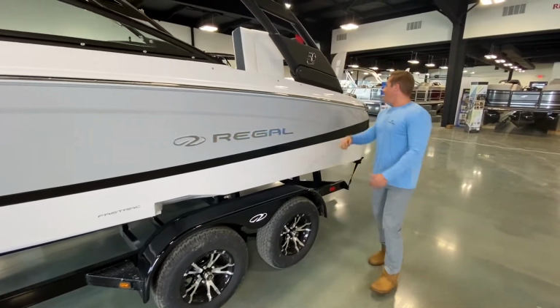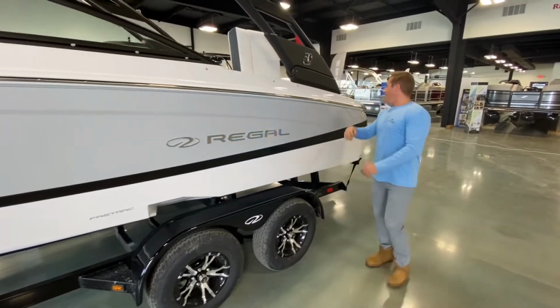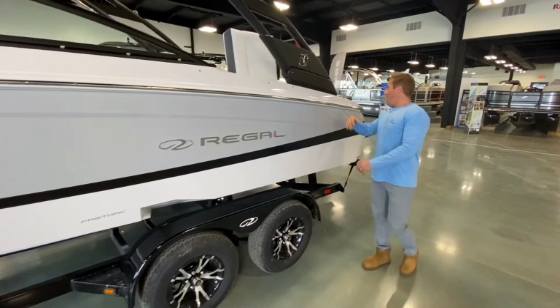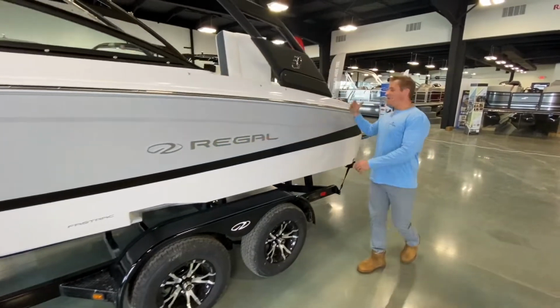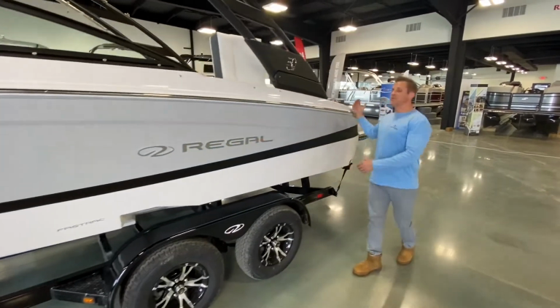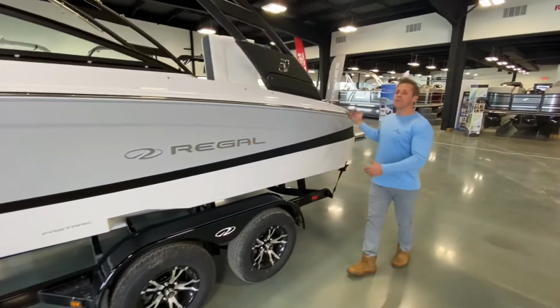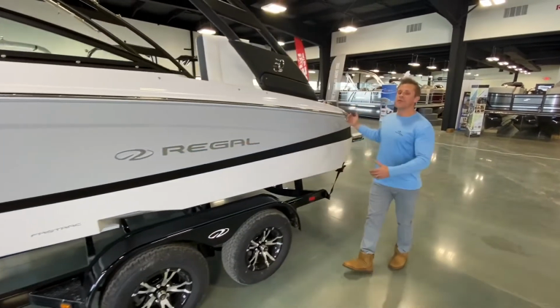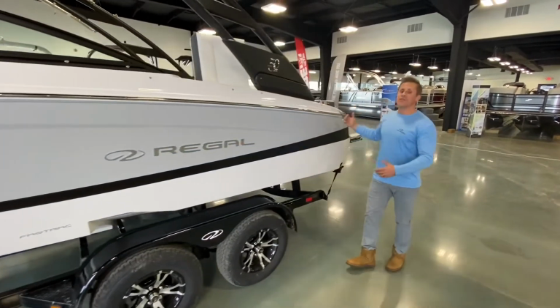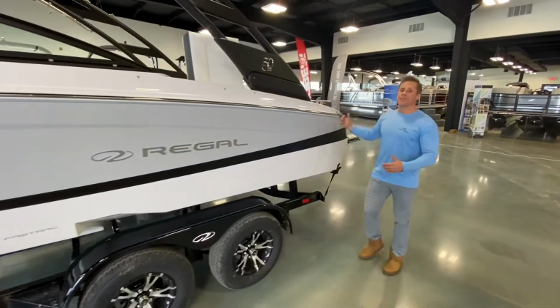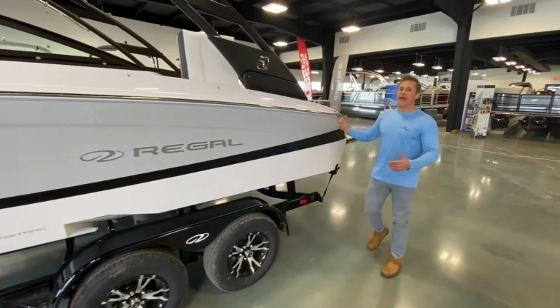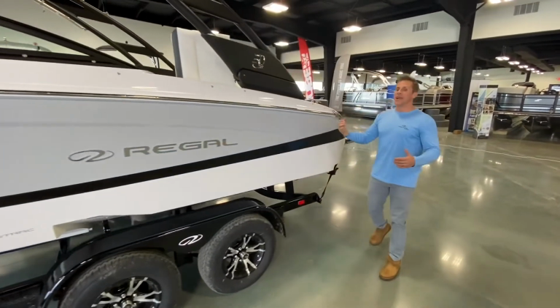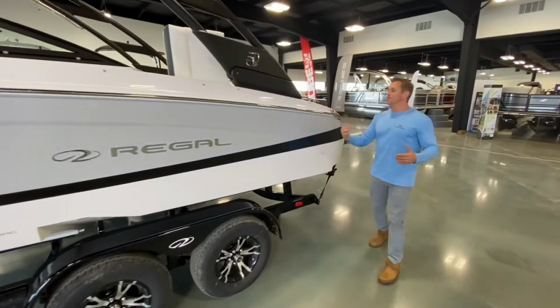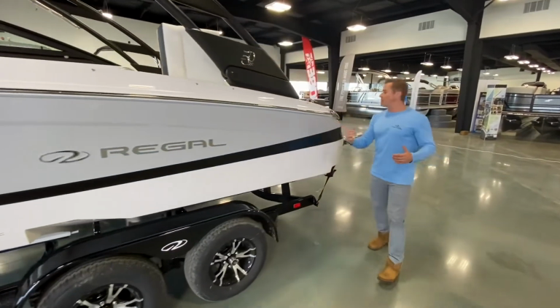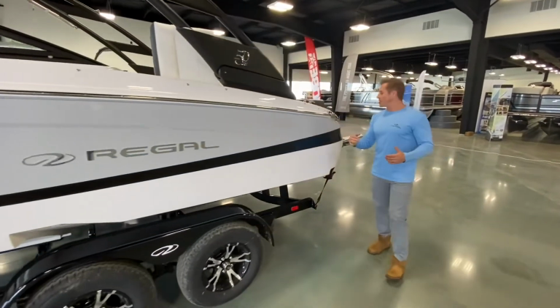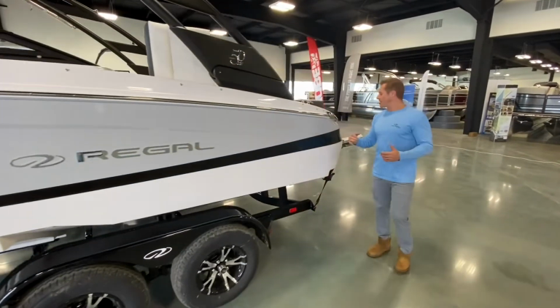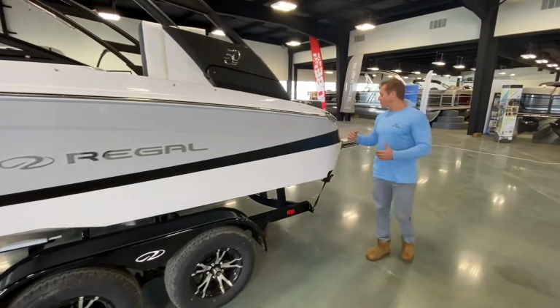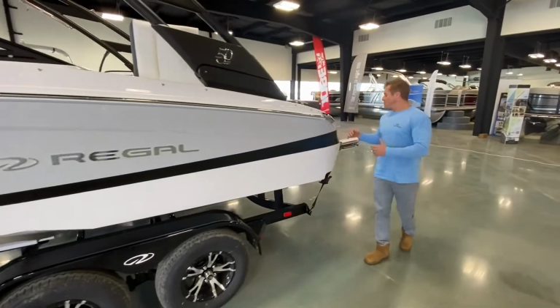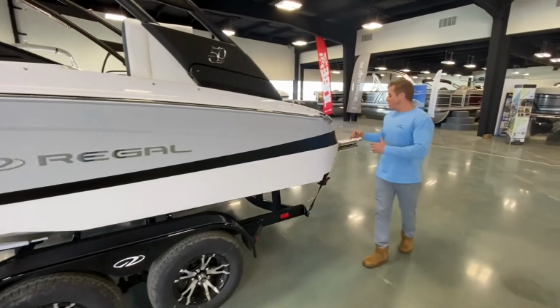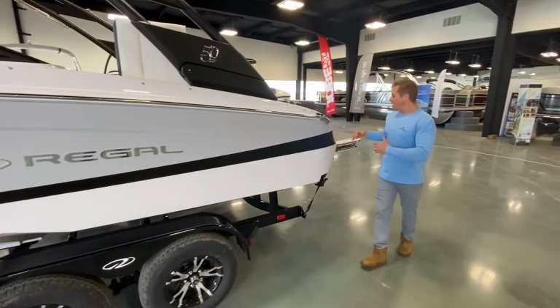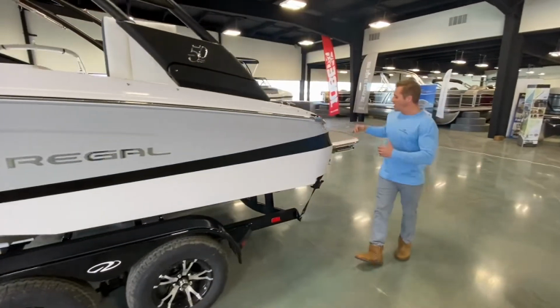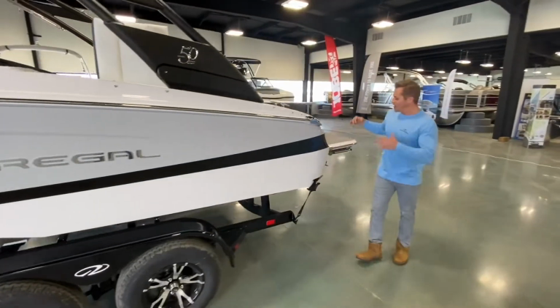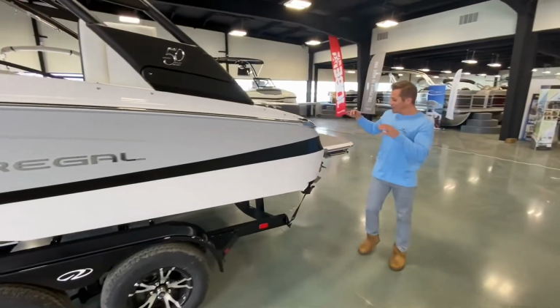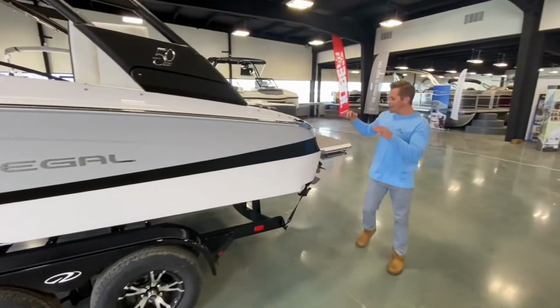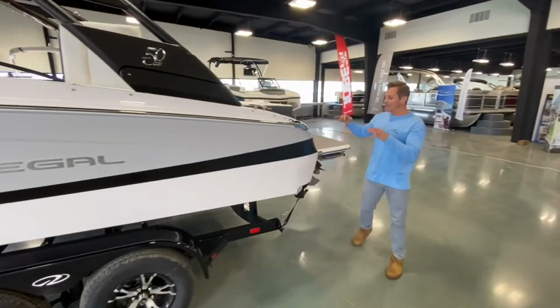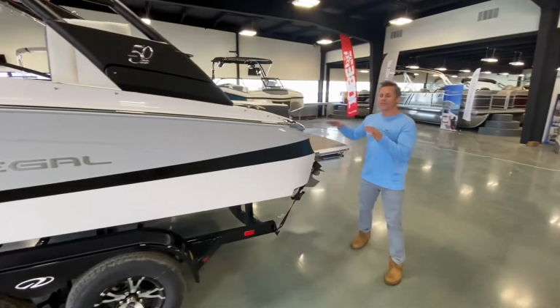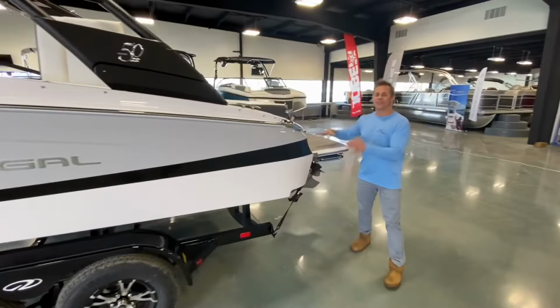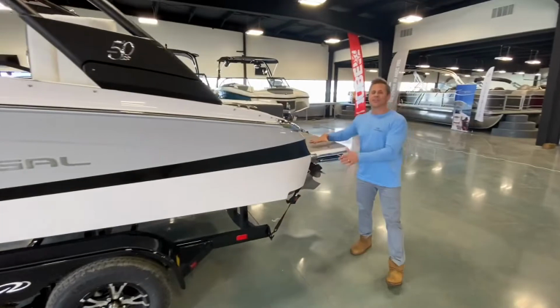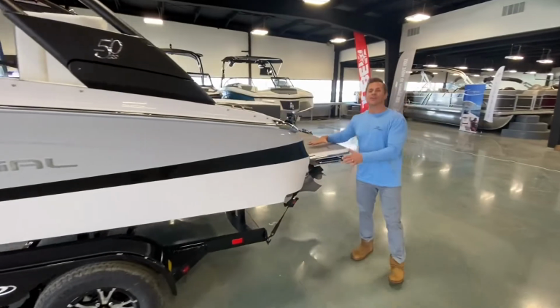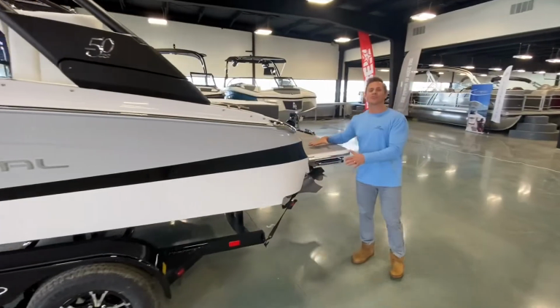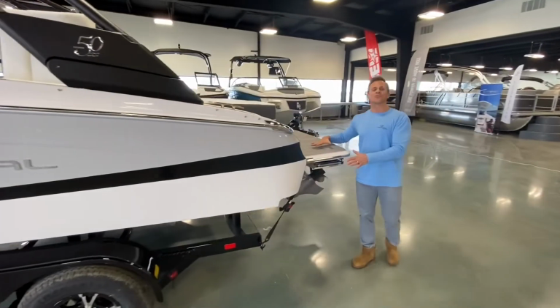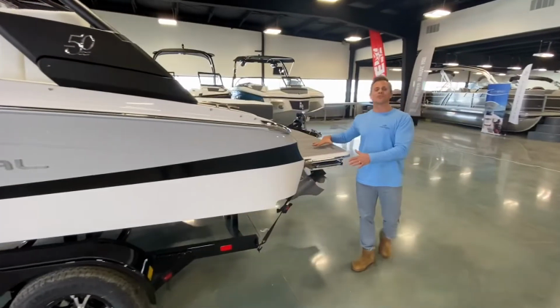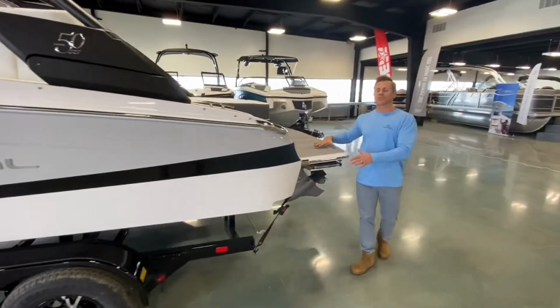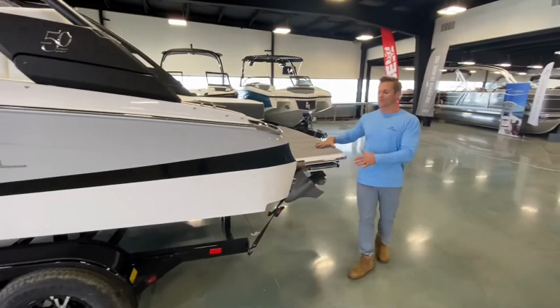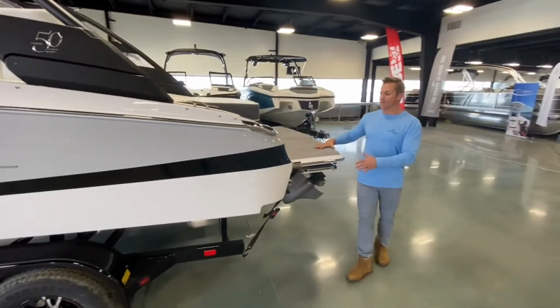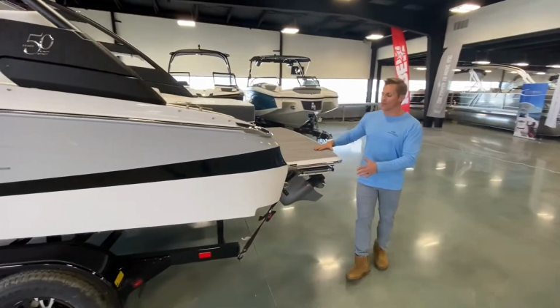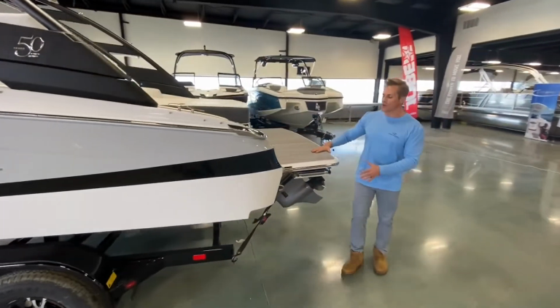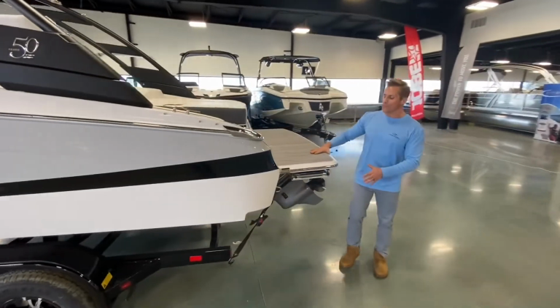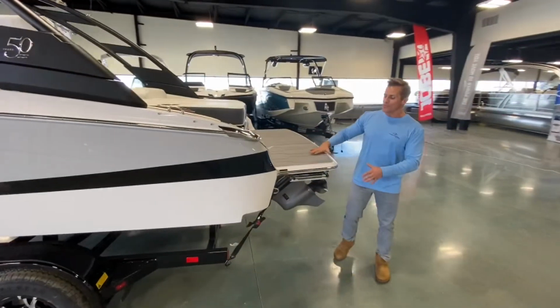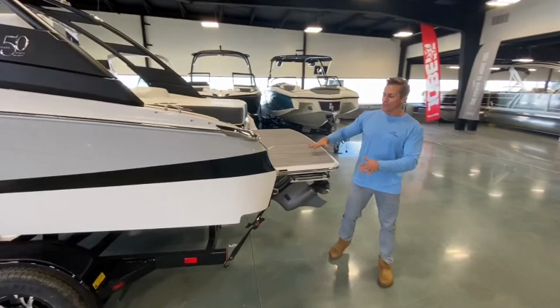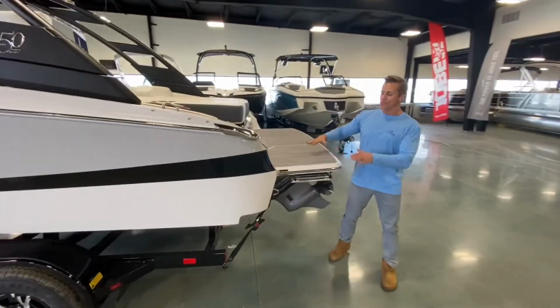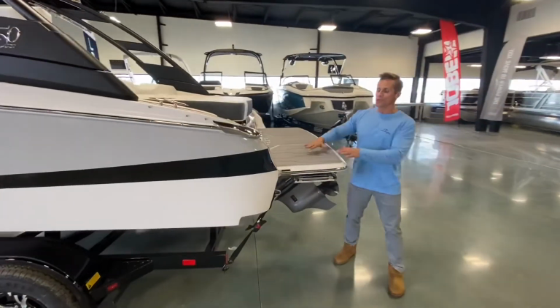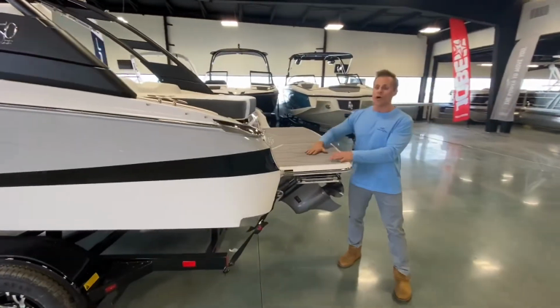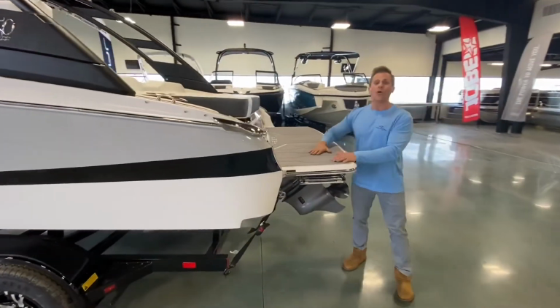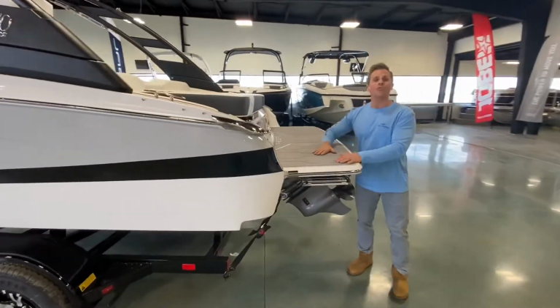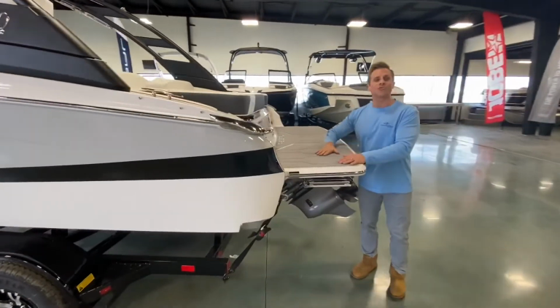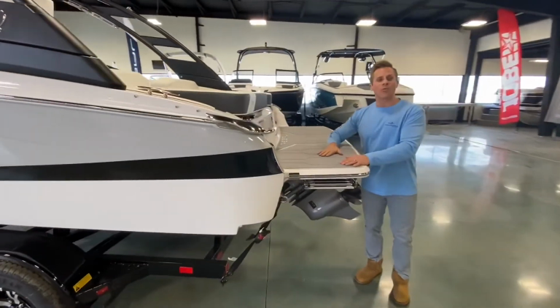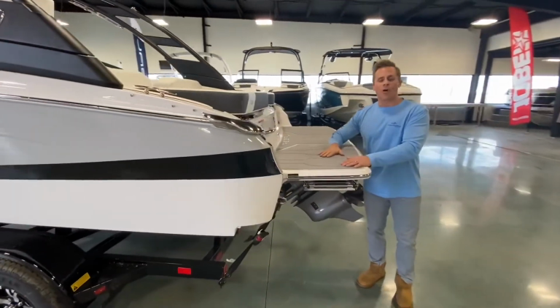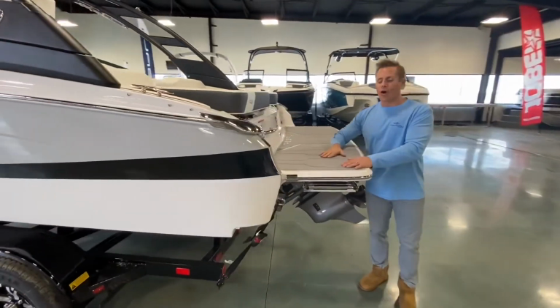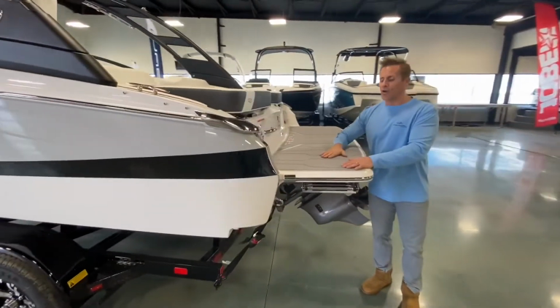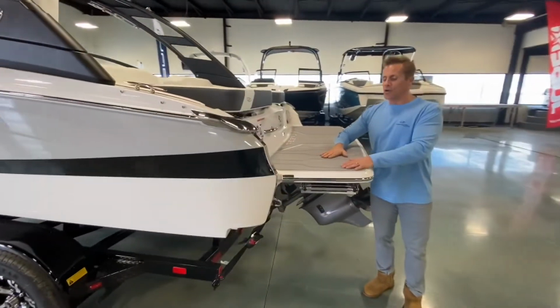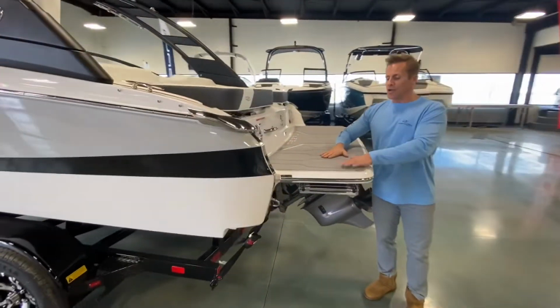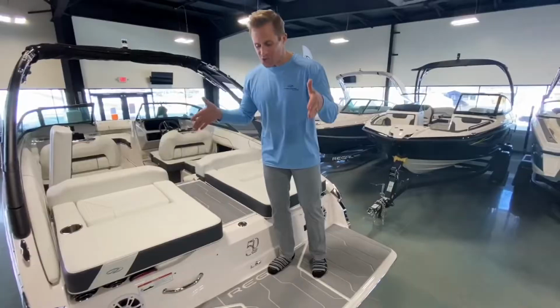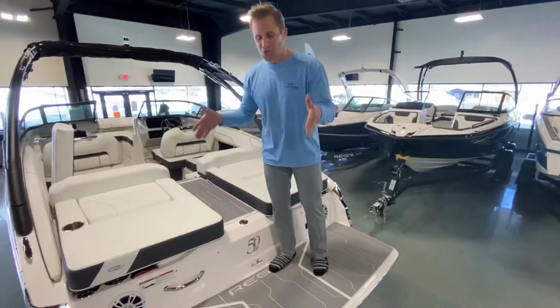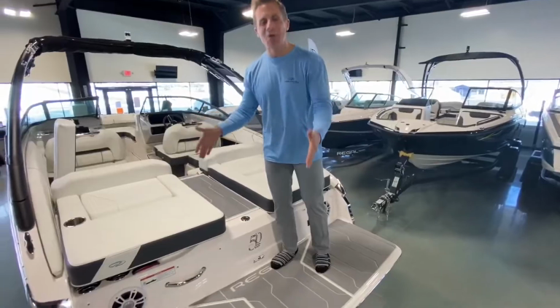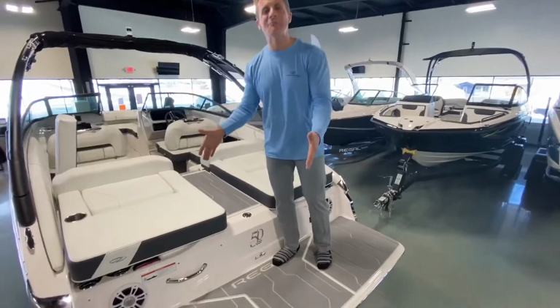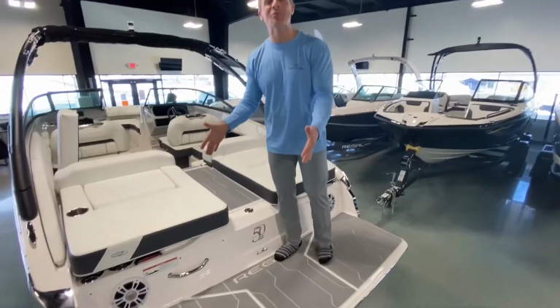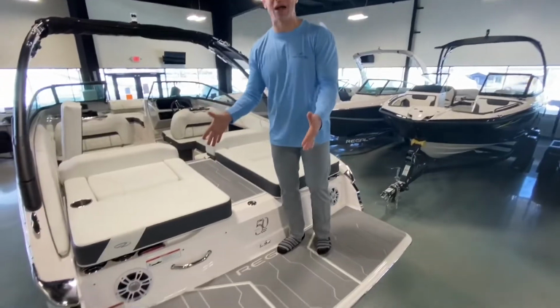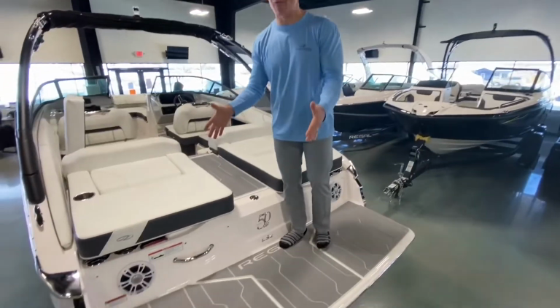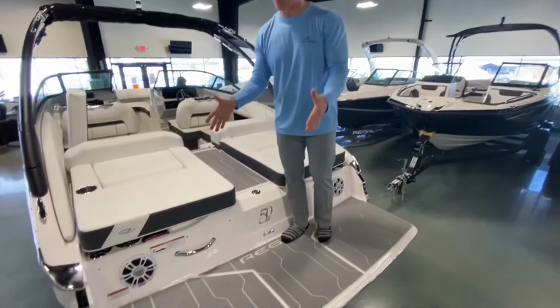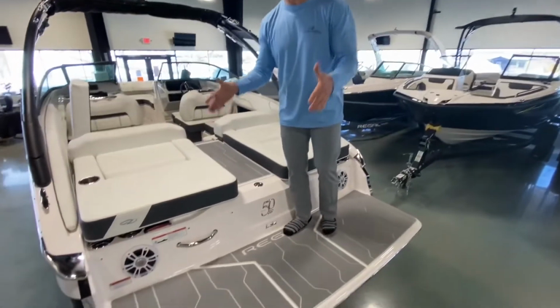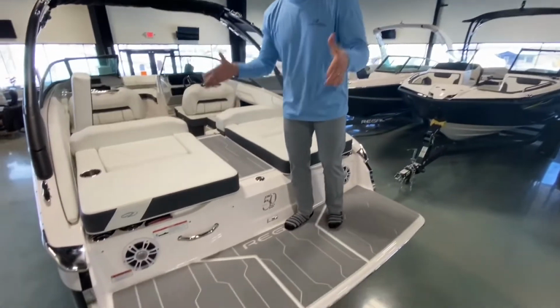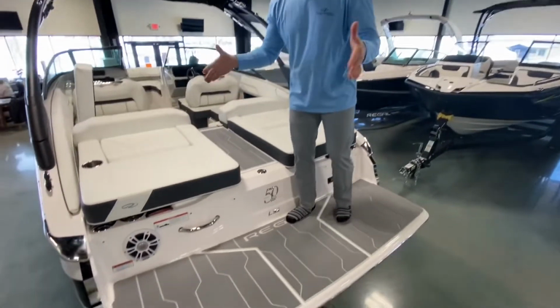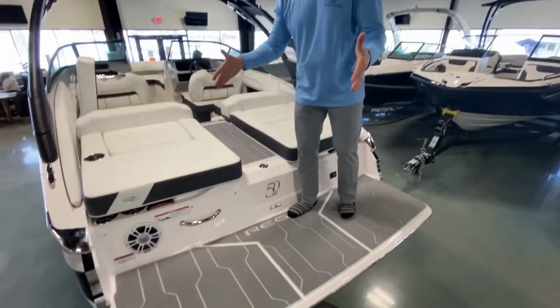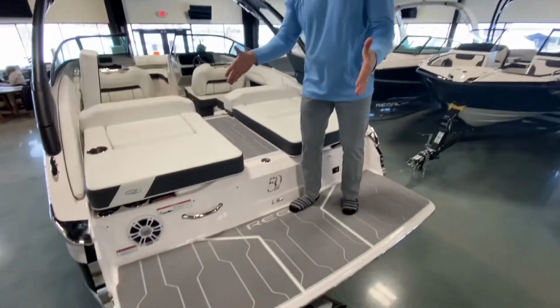Moving to the back of the boat, very characteristic of Regal is the low-to-water swim platform. I love this.